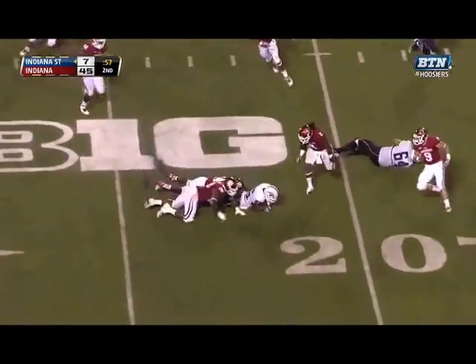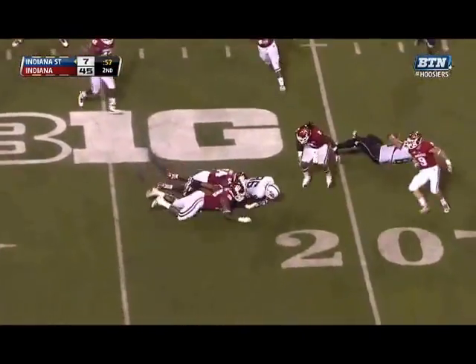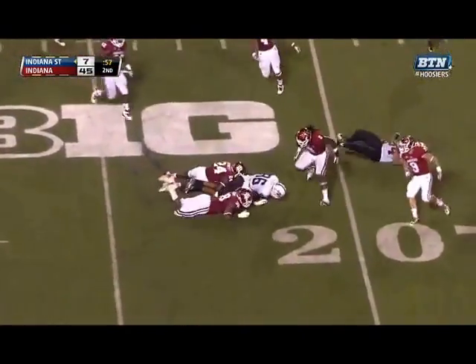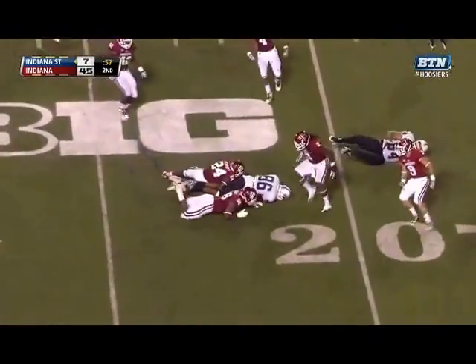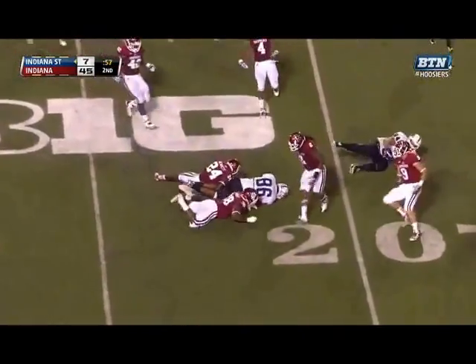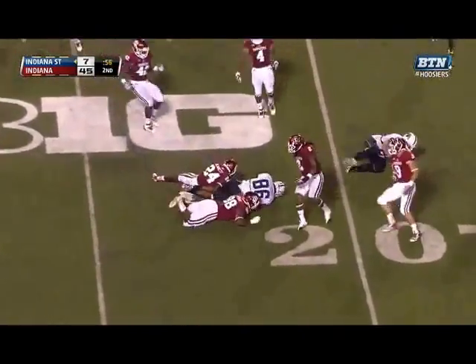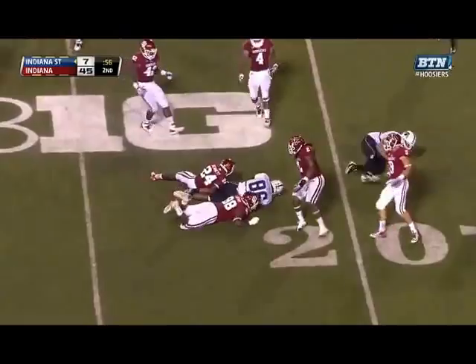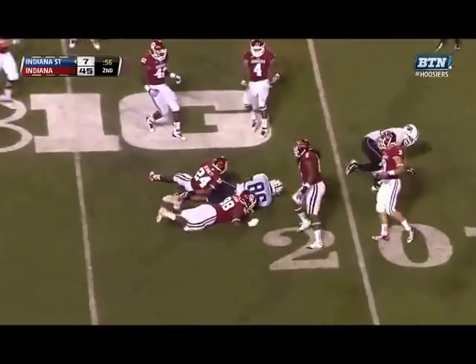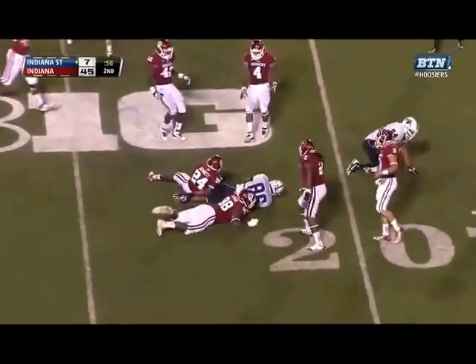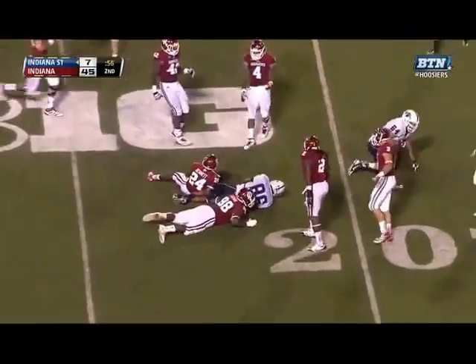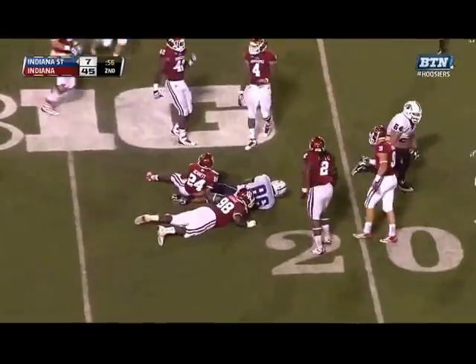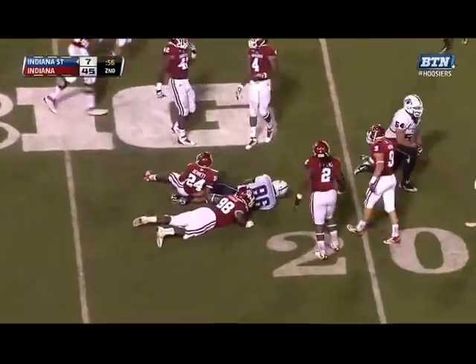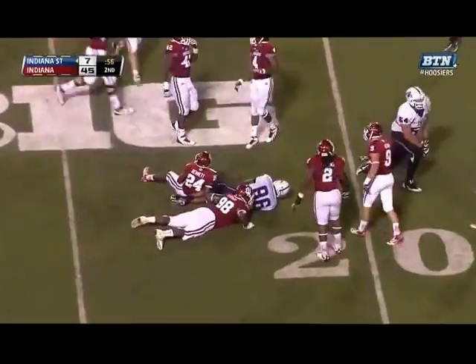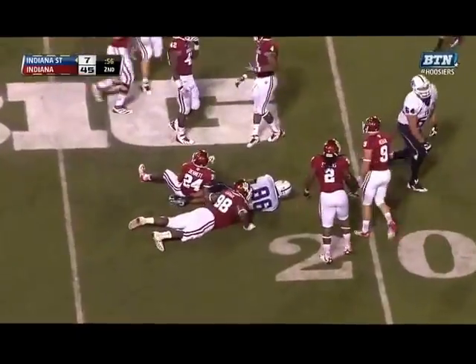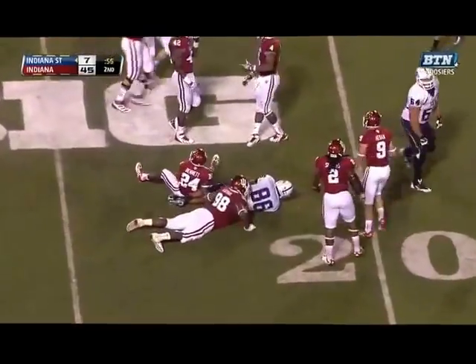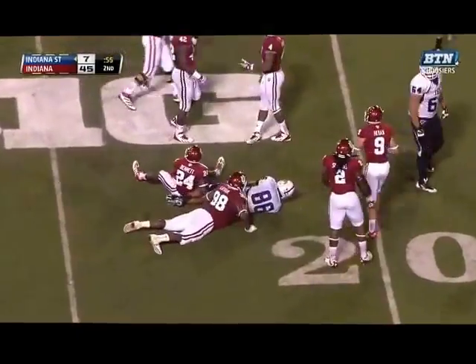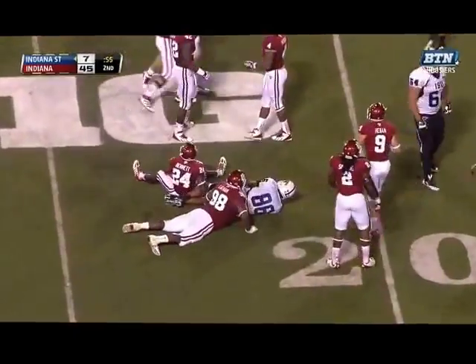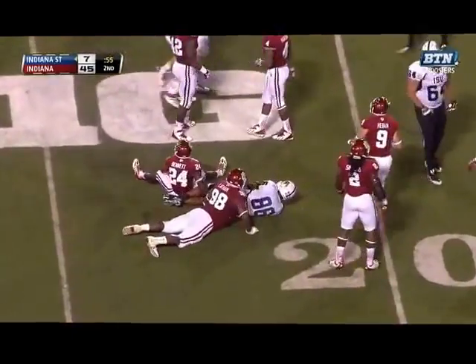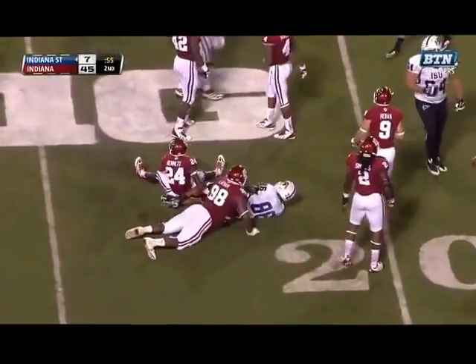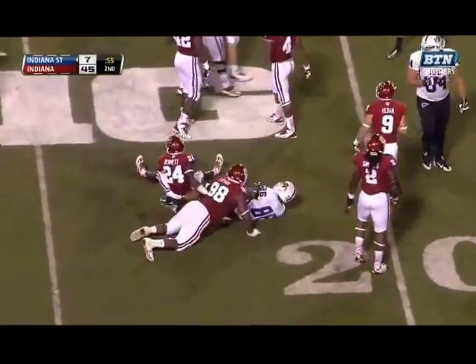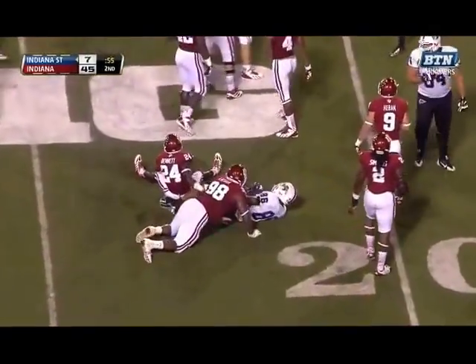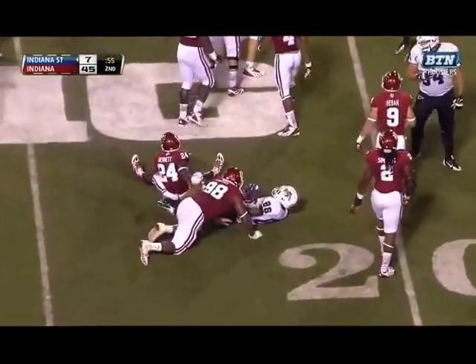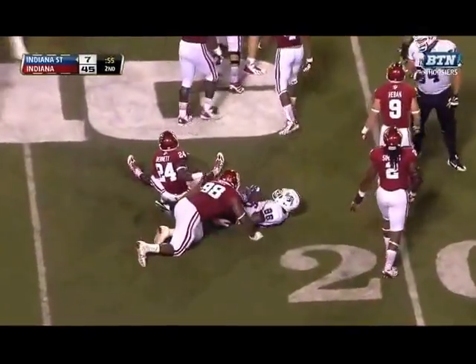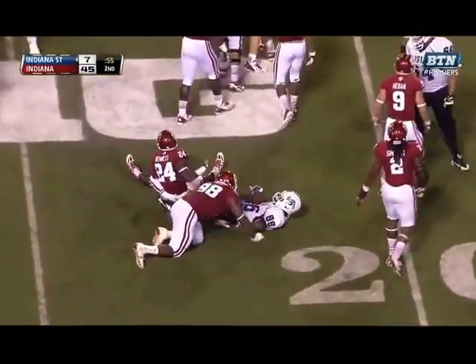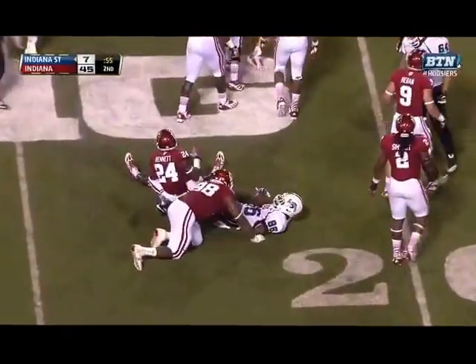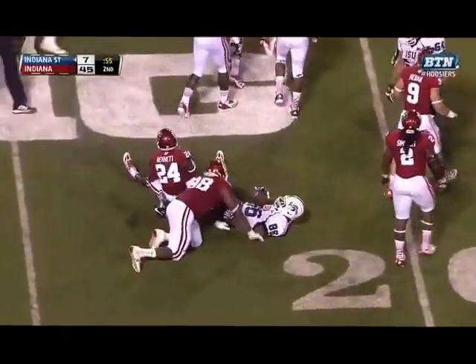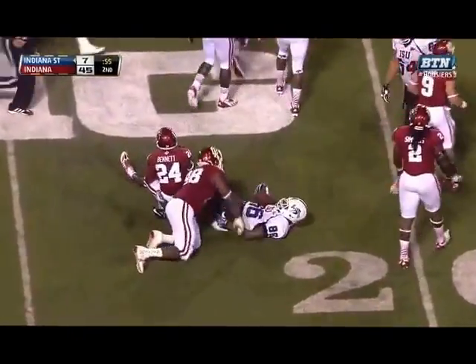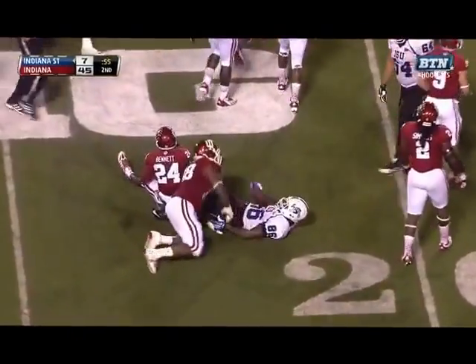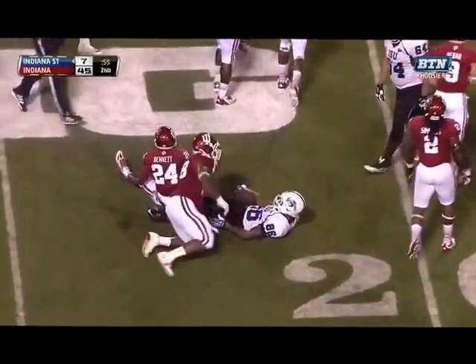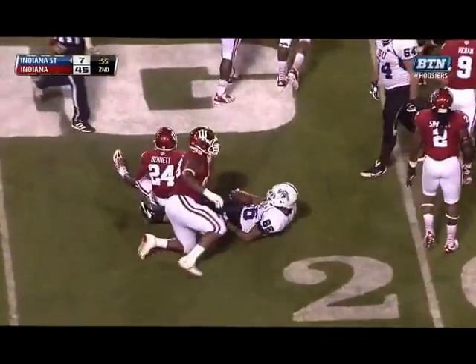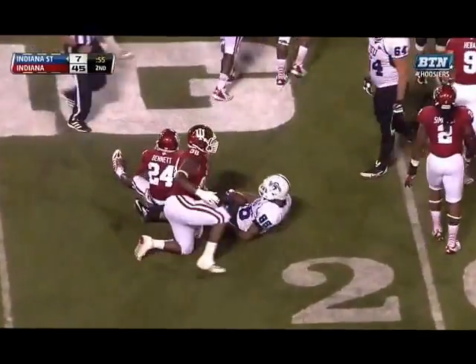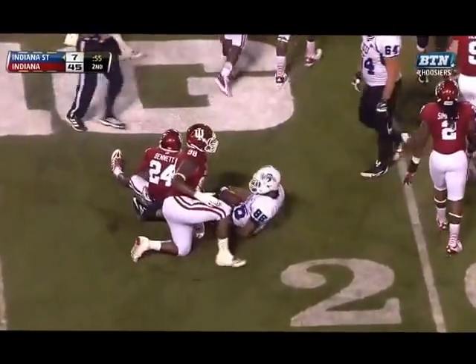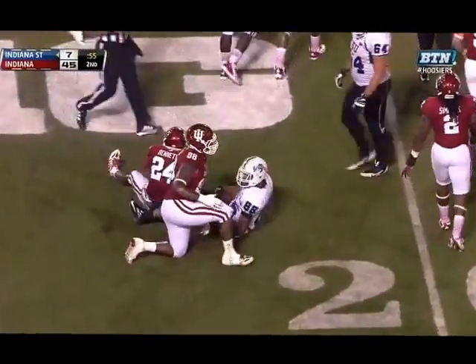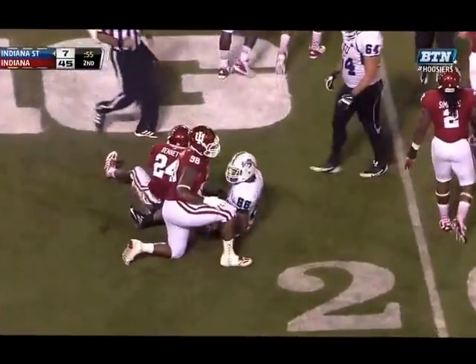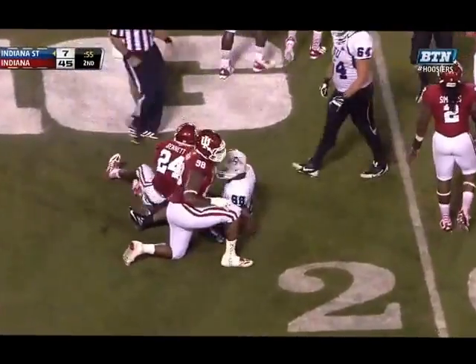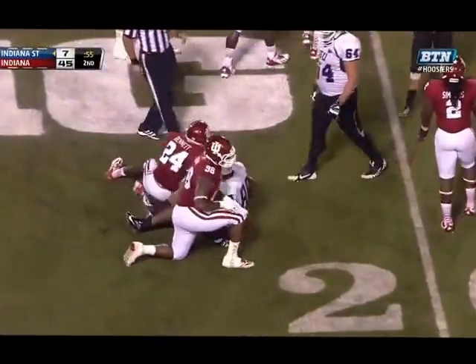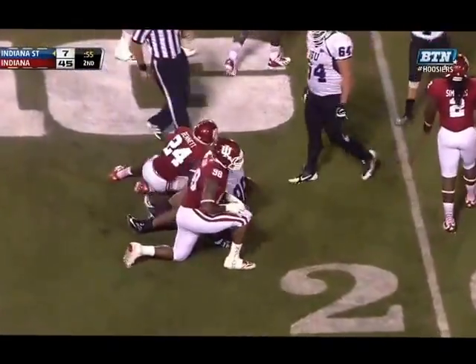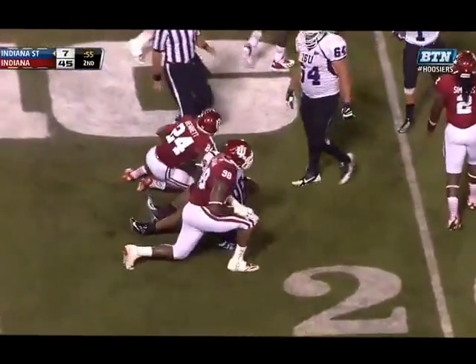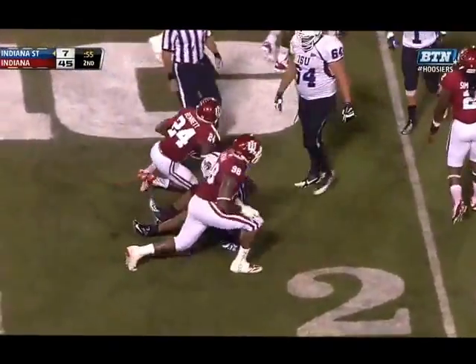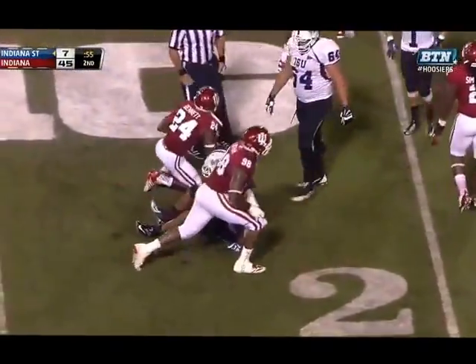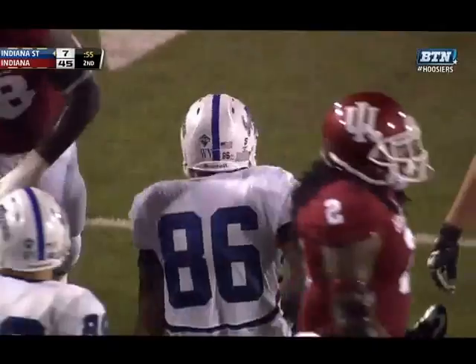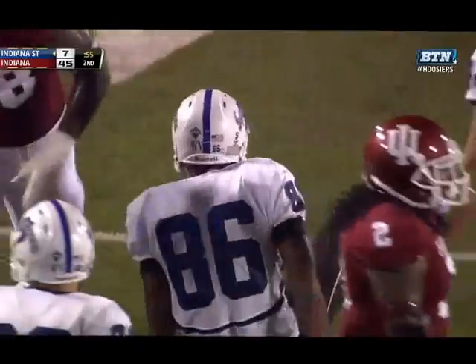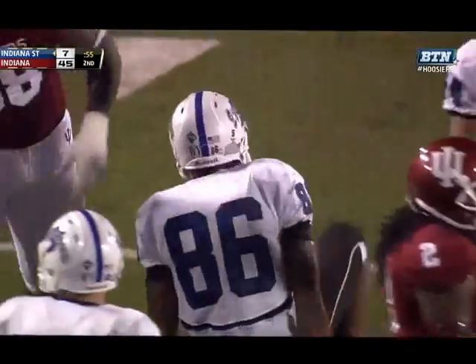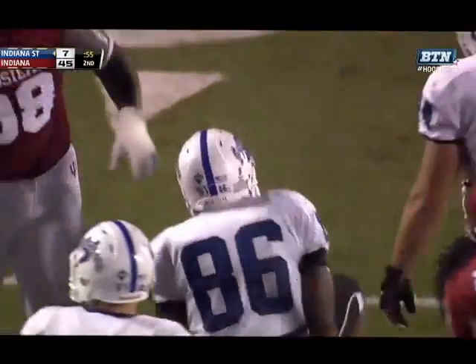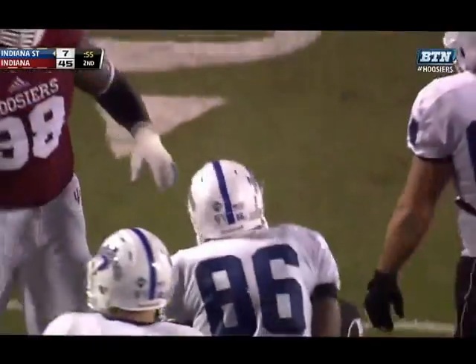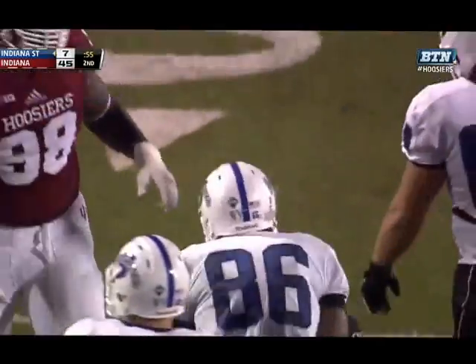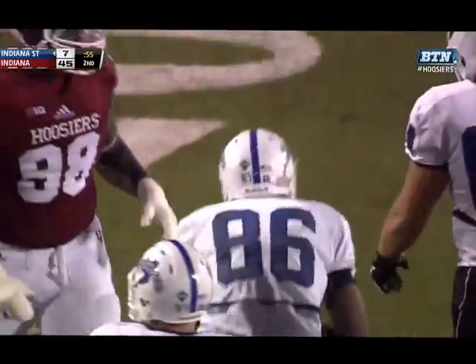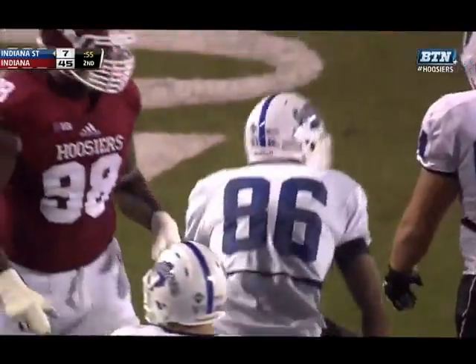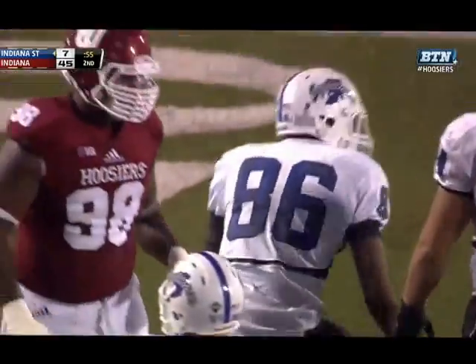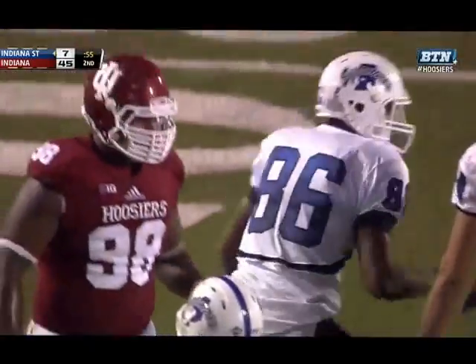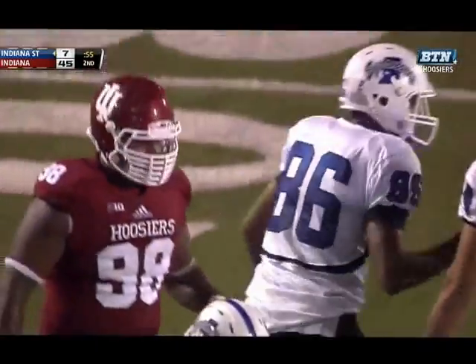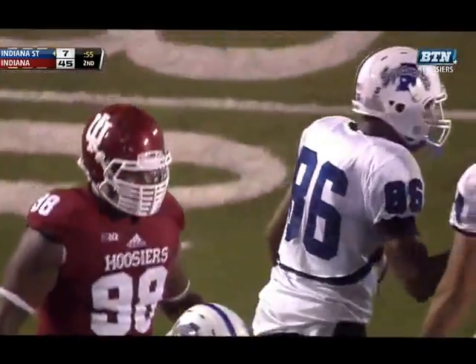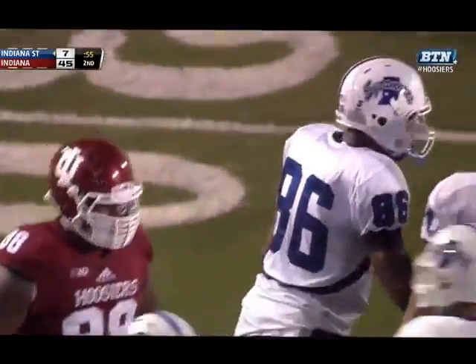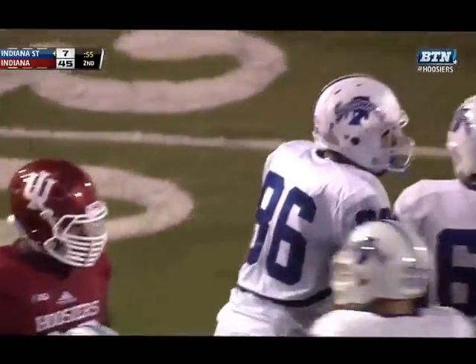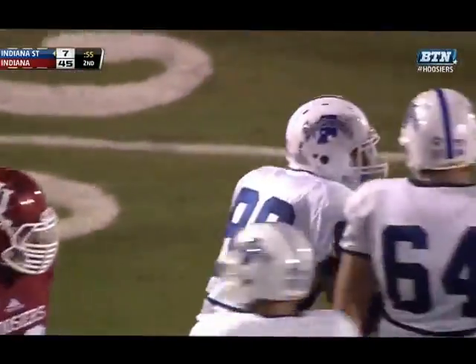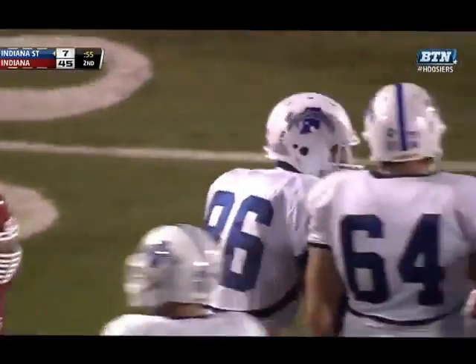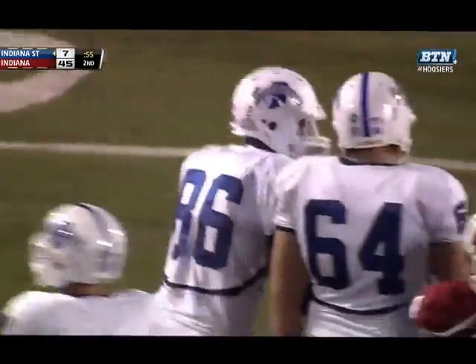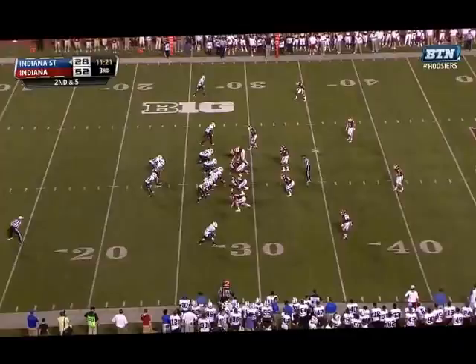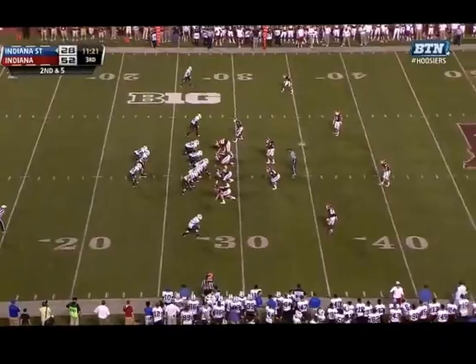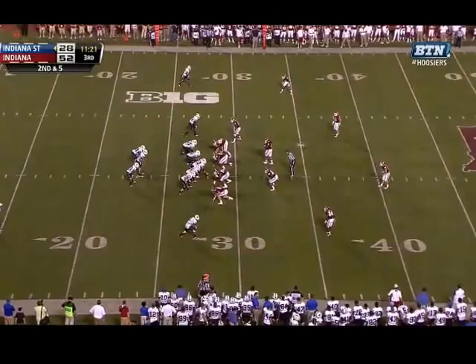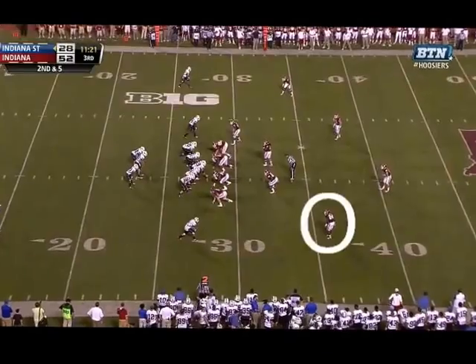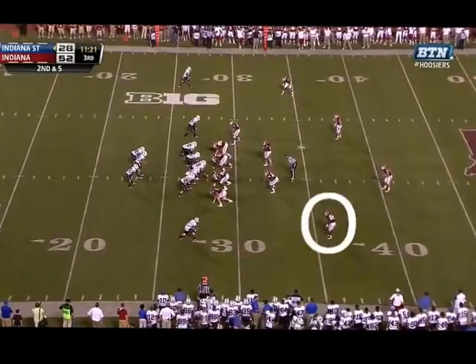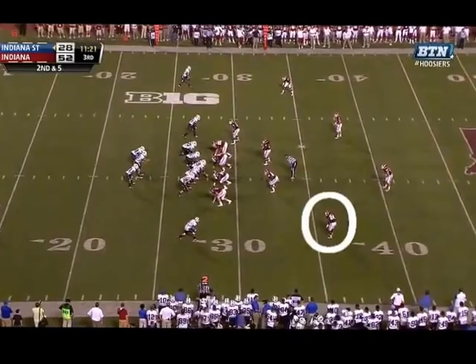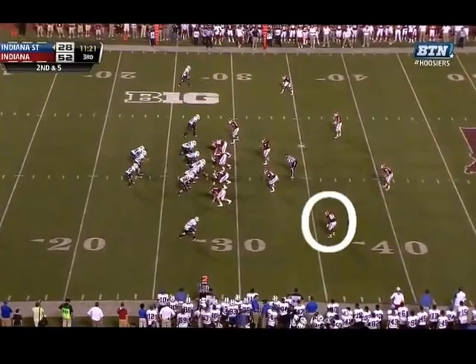Nice play right here. And Jamar Brown with the catch. That's good for a first down for Indiana State, a gain of 11 for the sidelines.